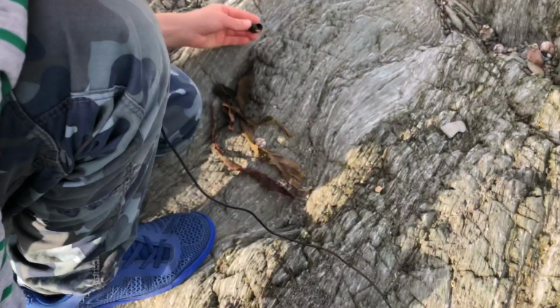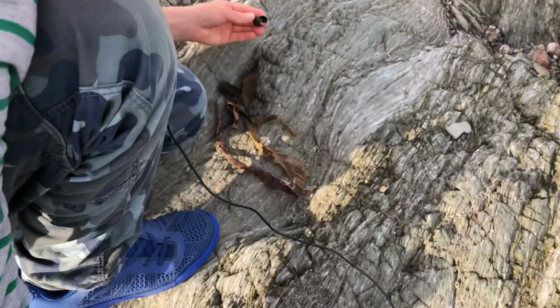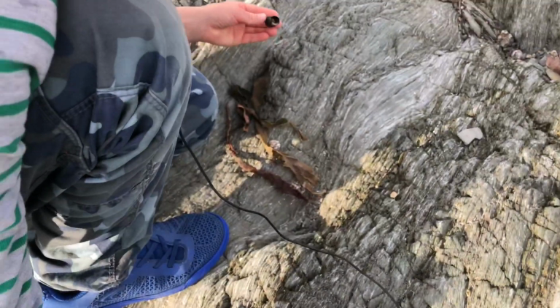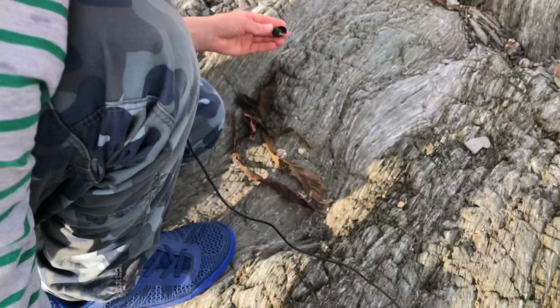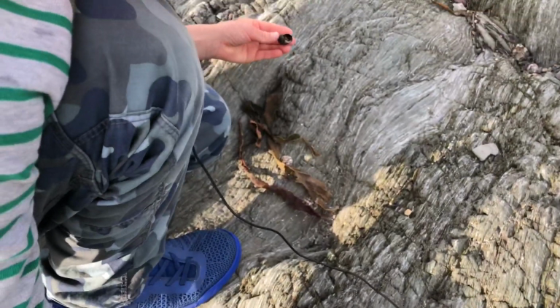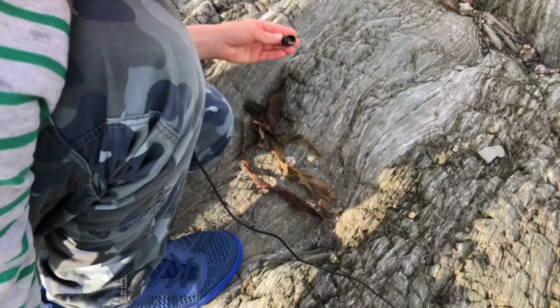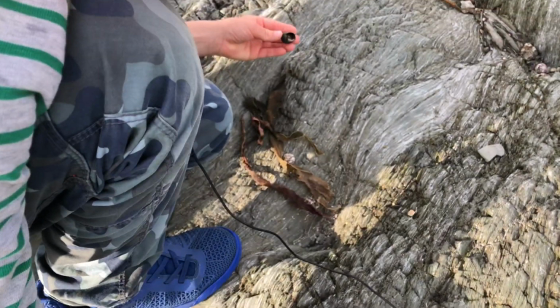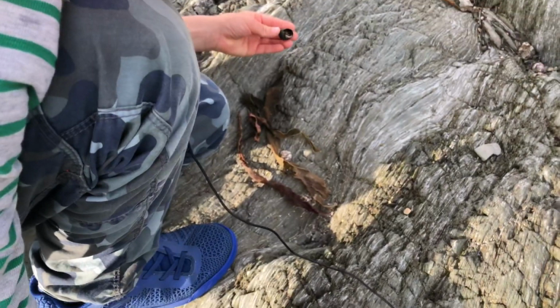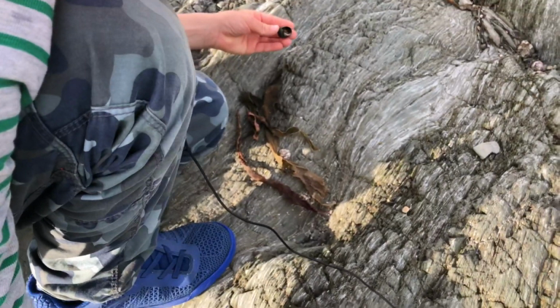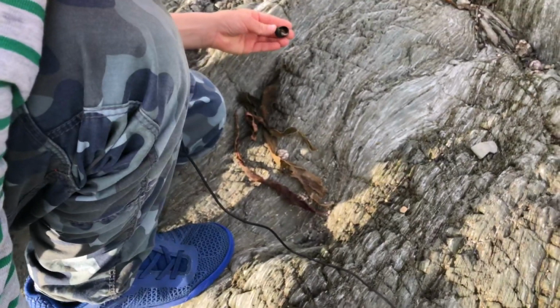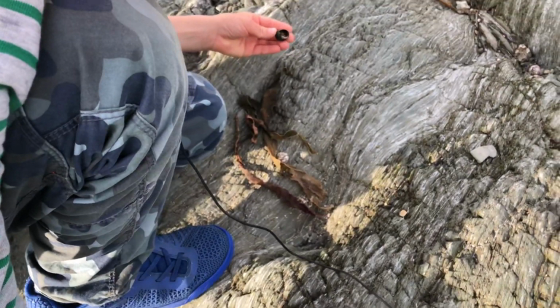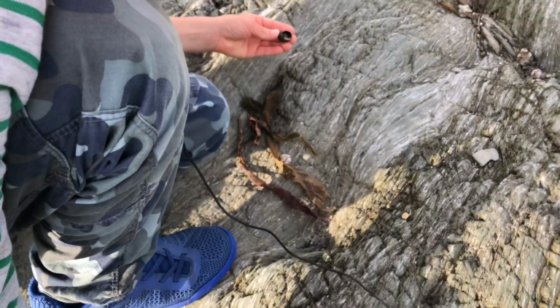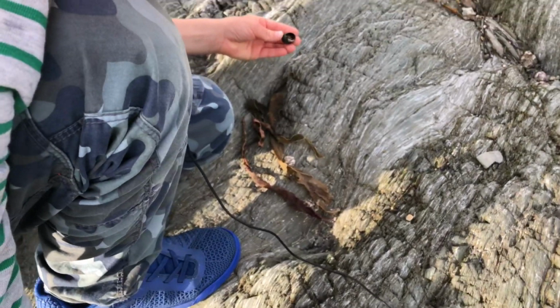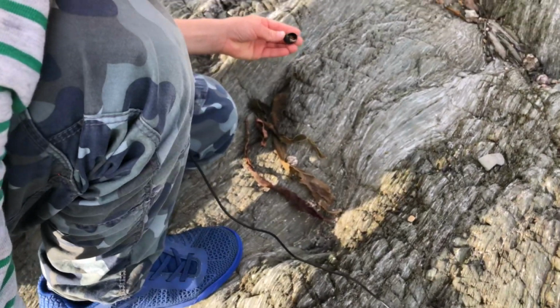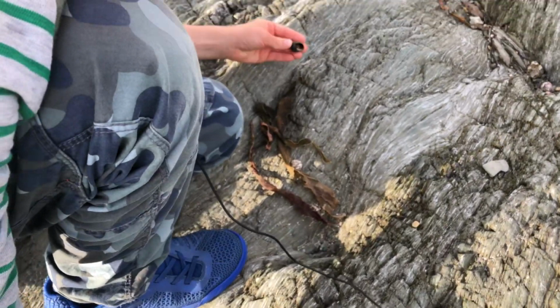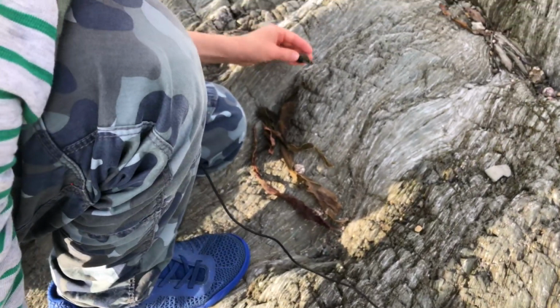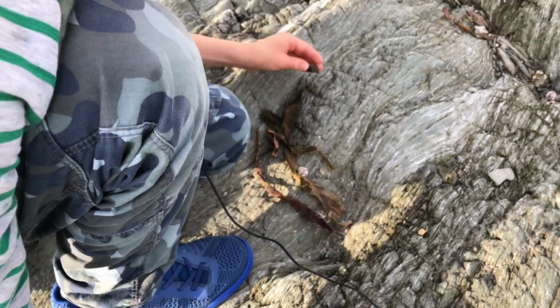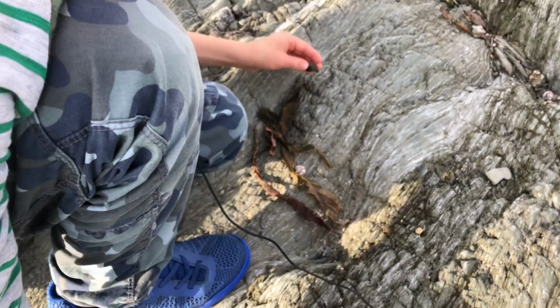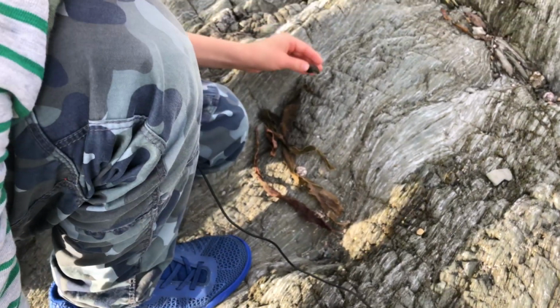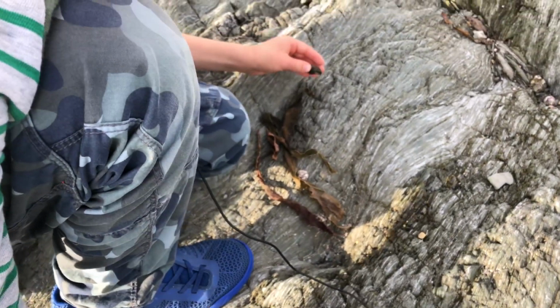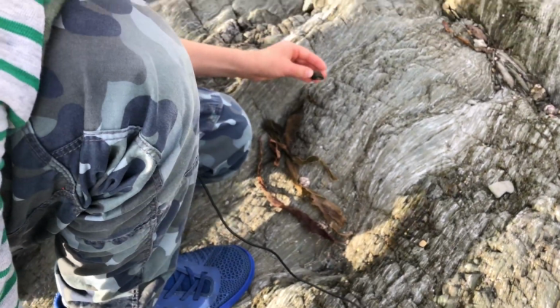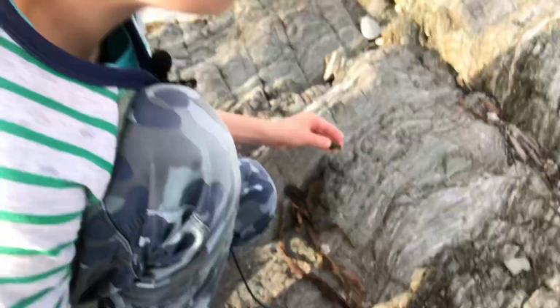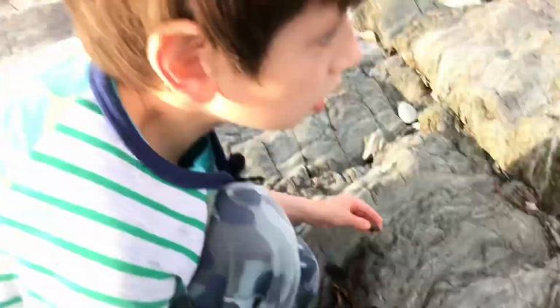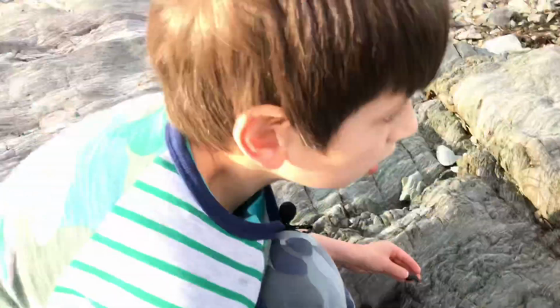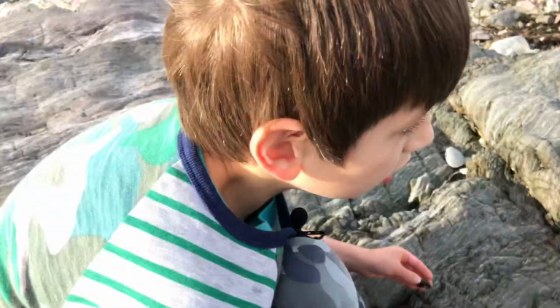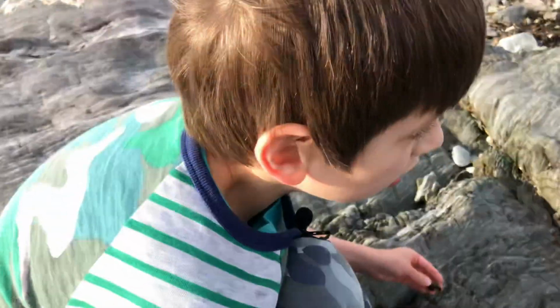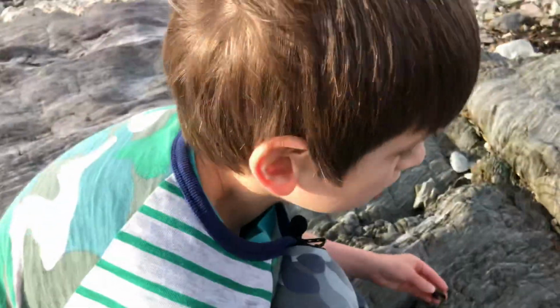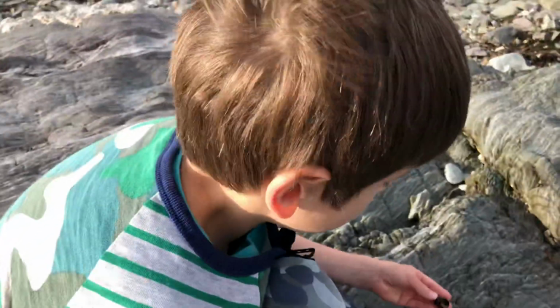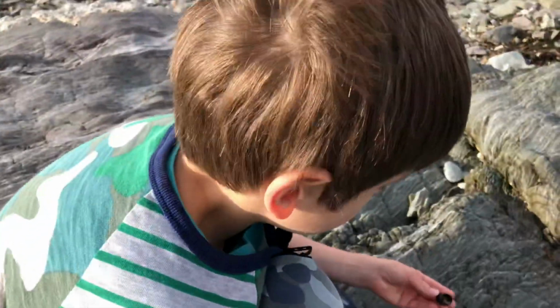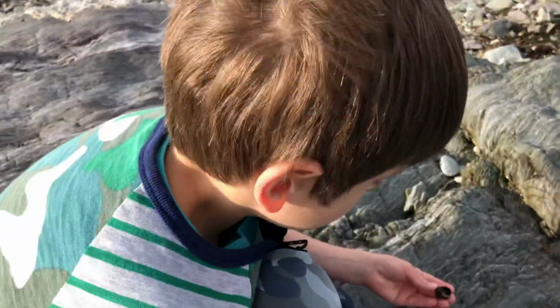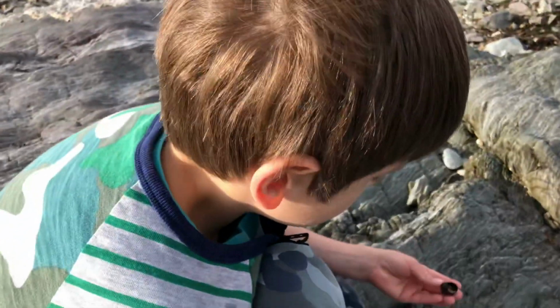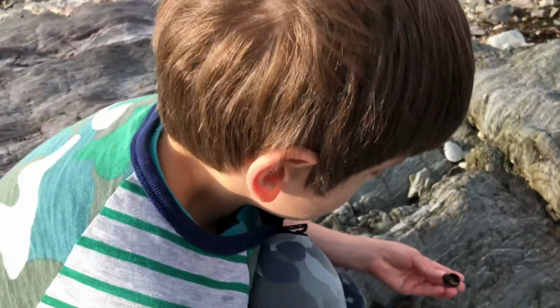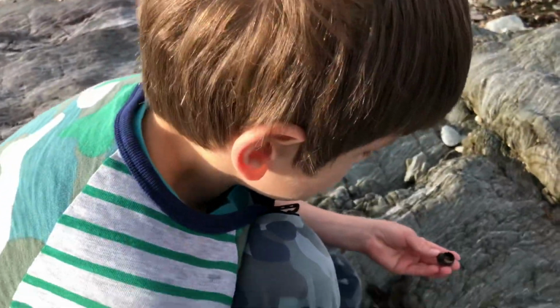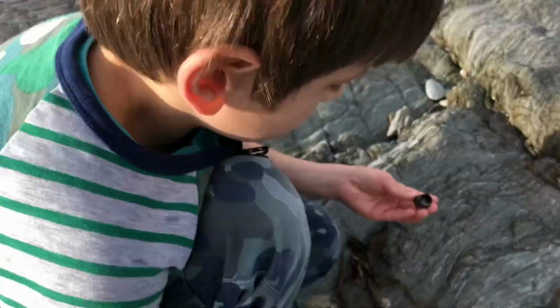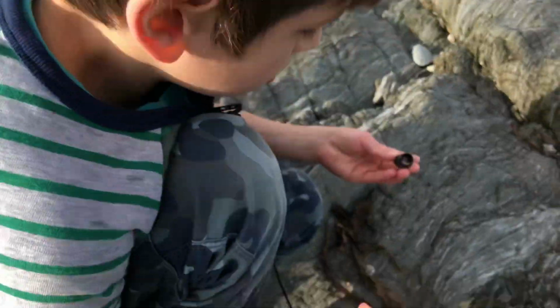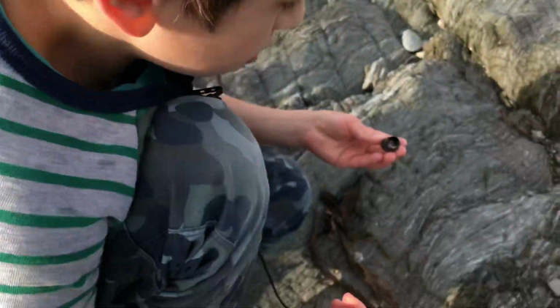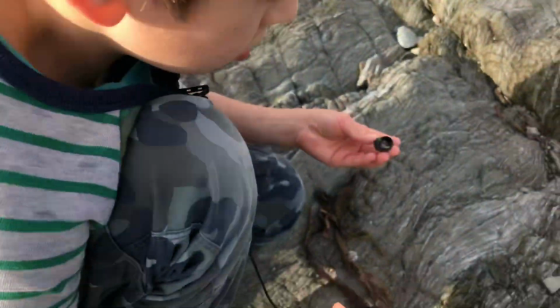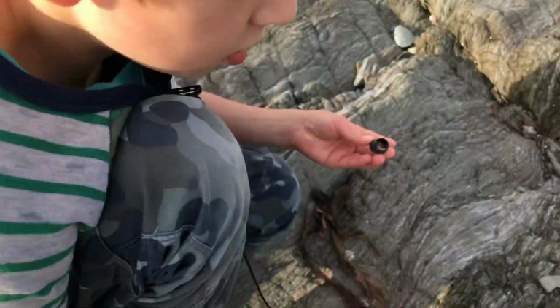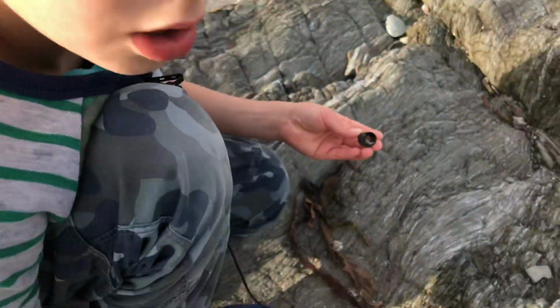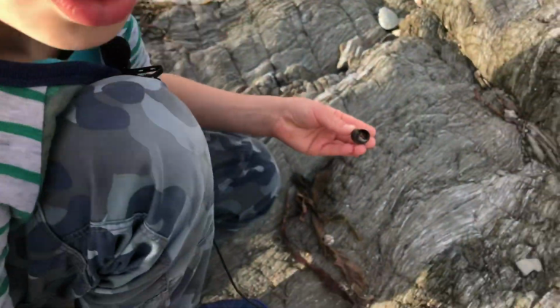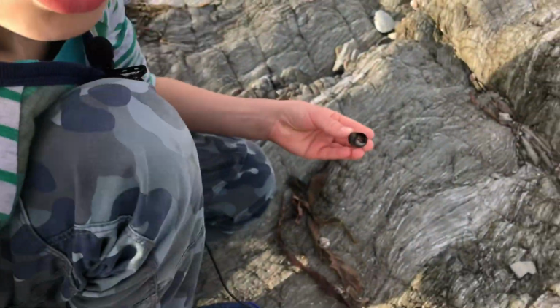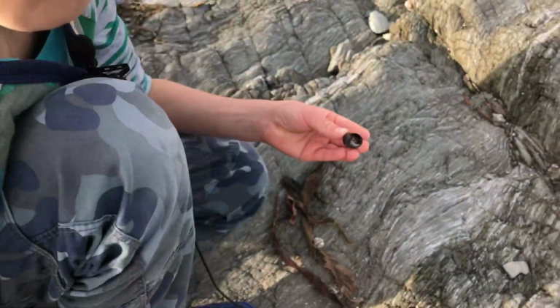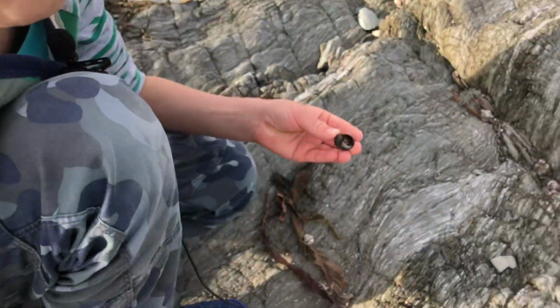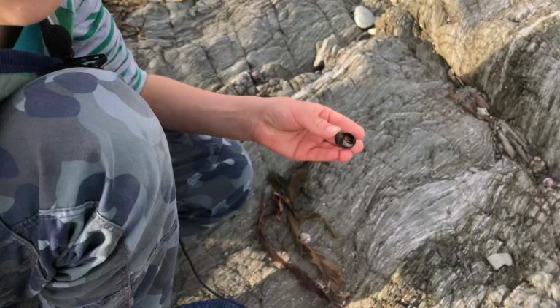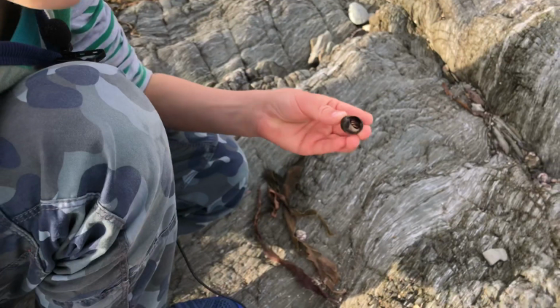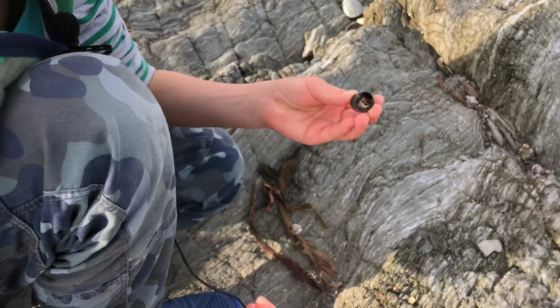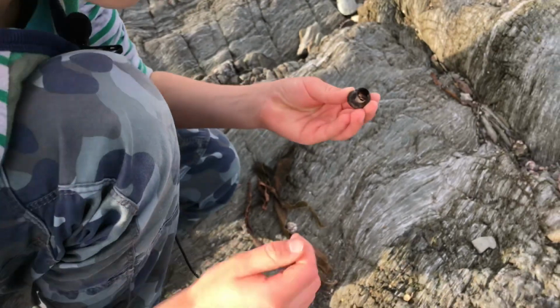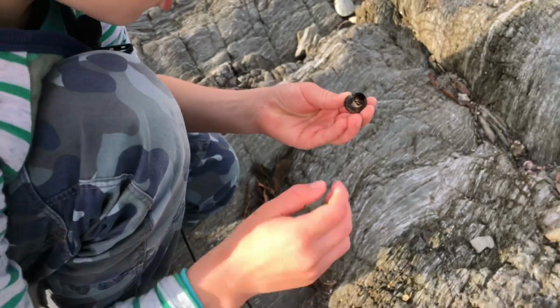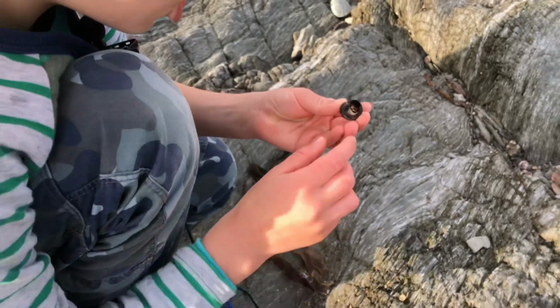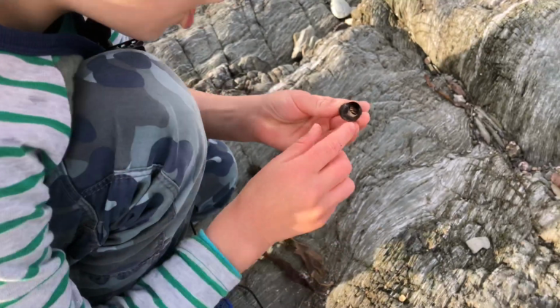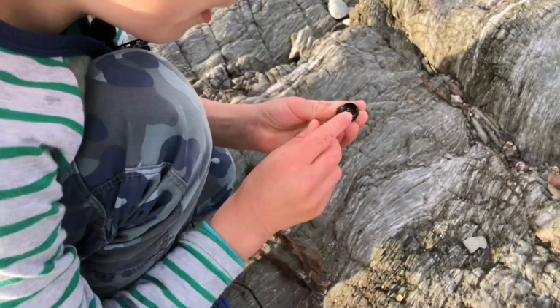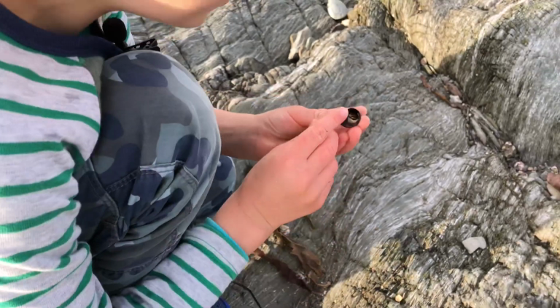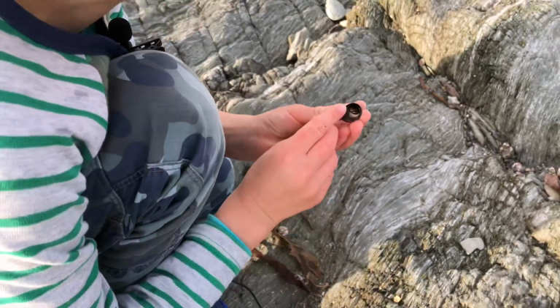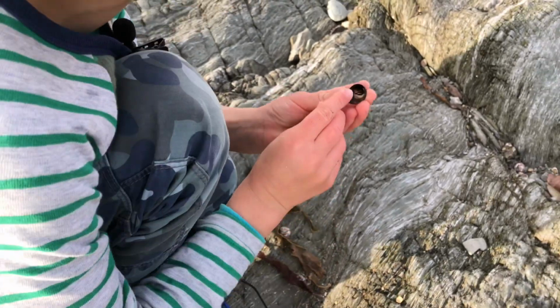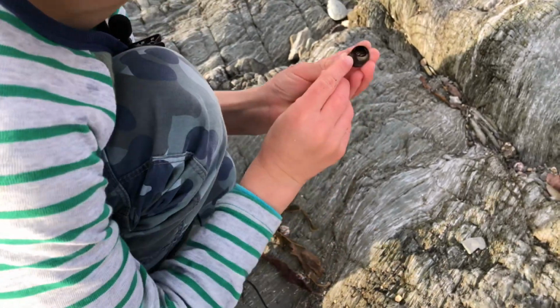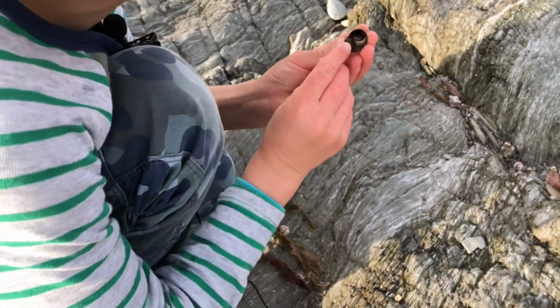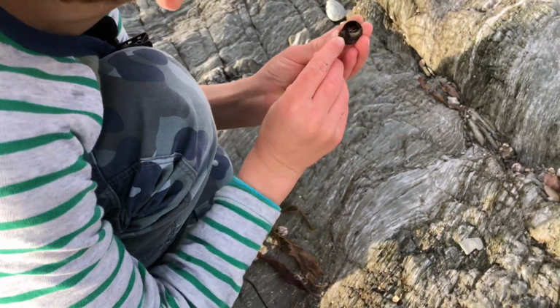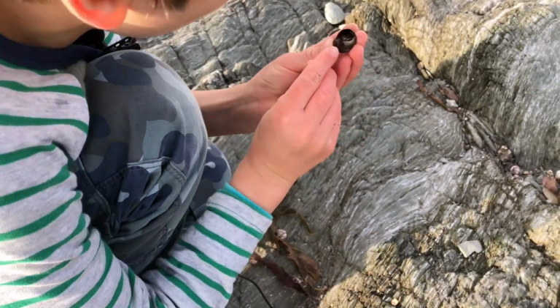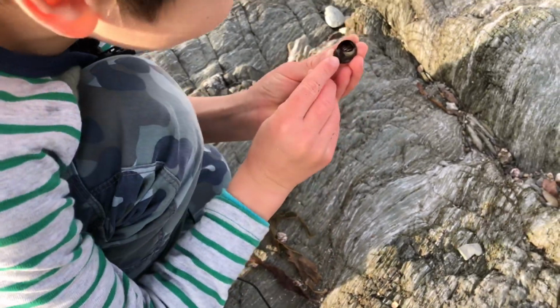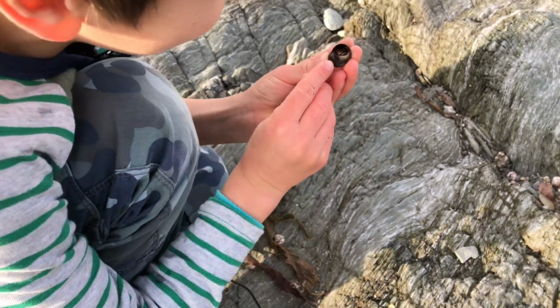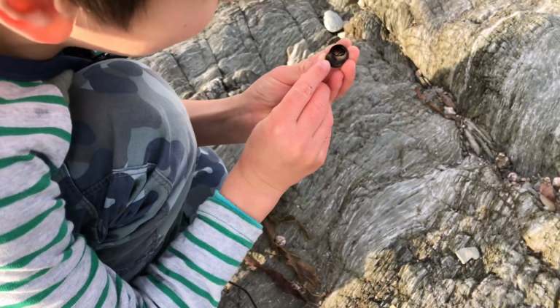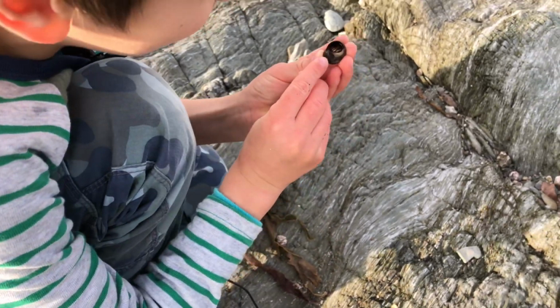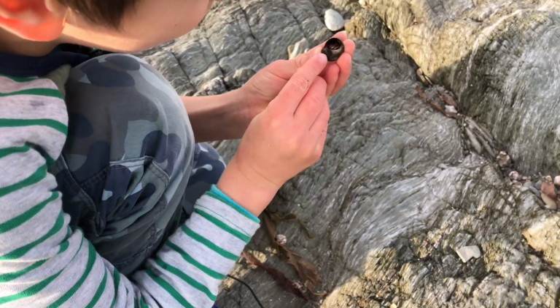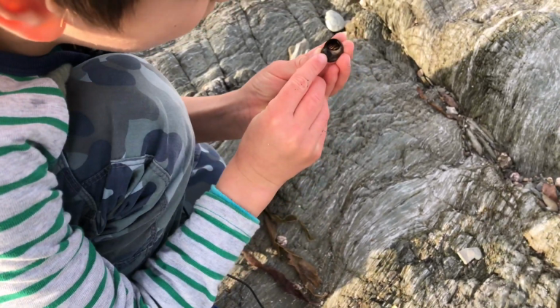Jack, how am I going across? Am I walking through it, love? What have you got? I've got a hermit crab right here.